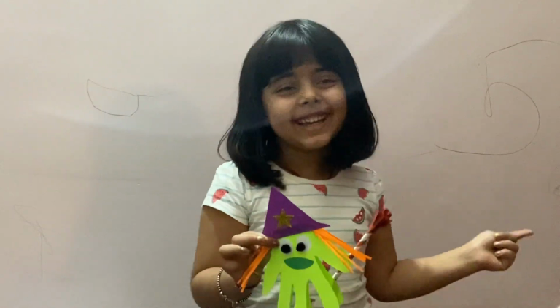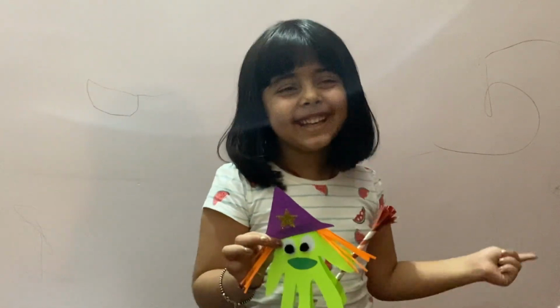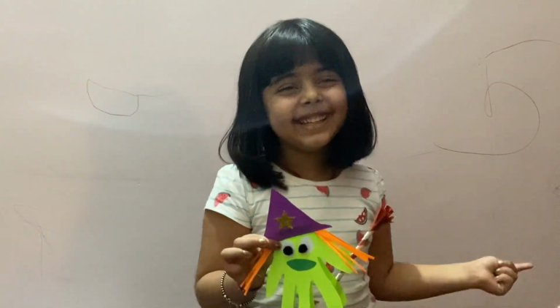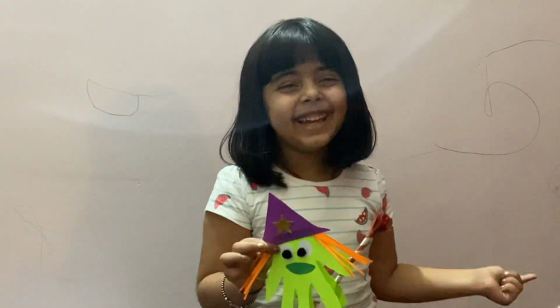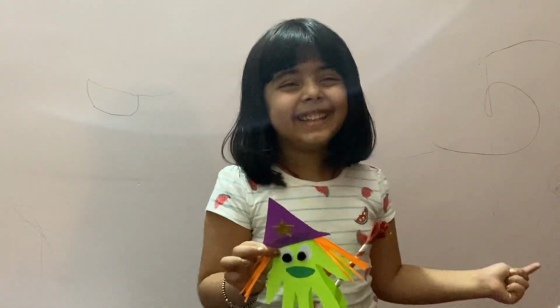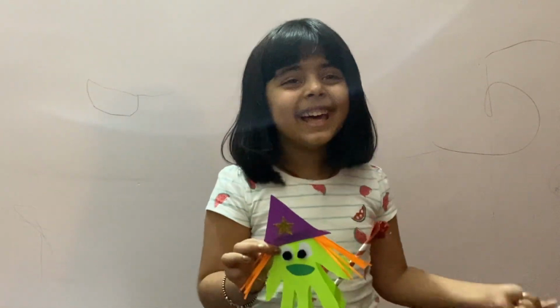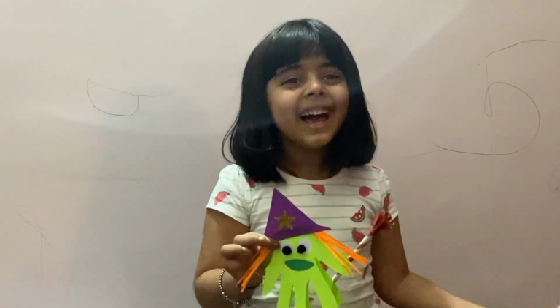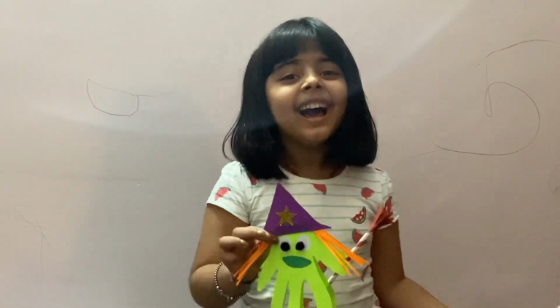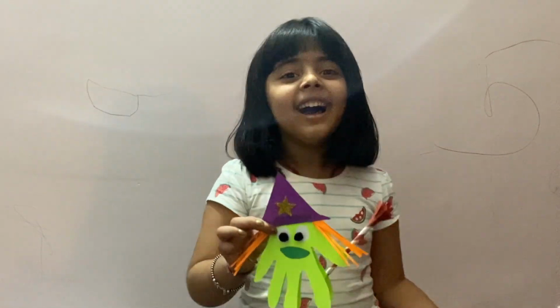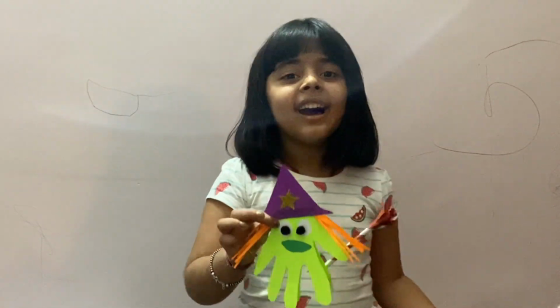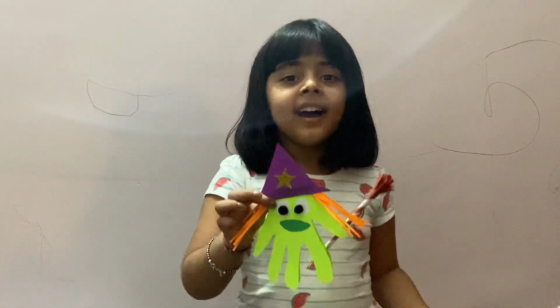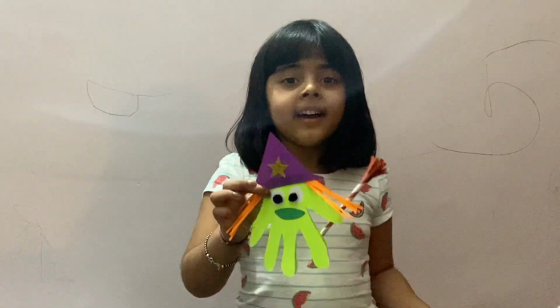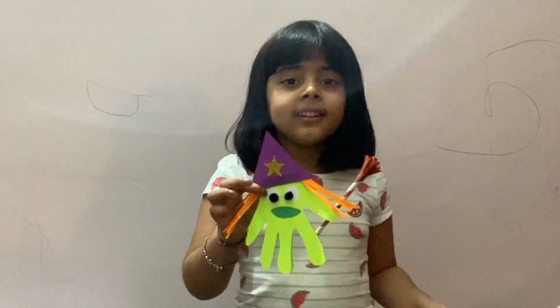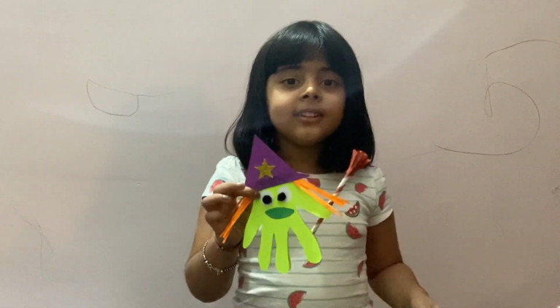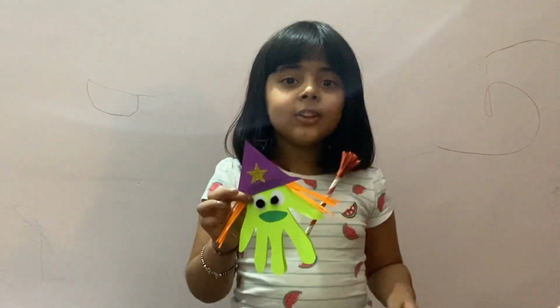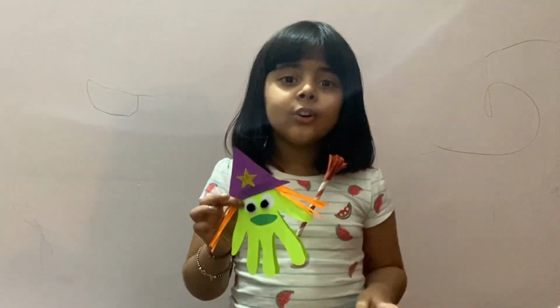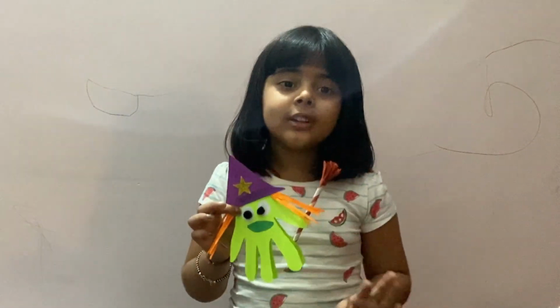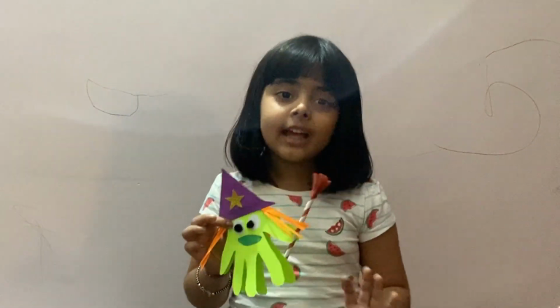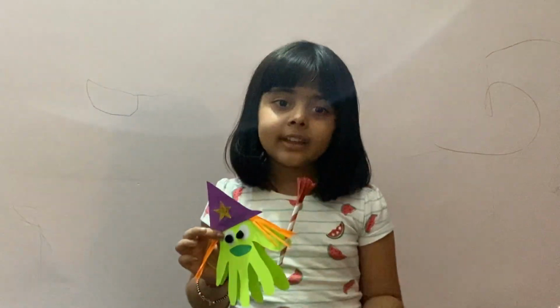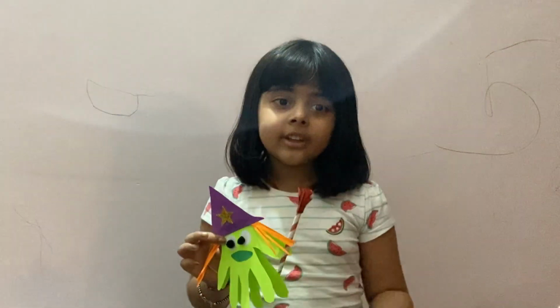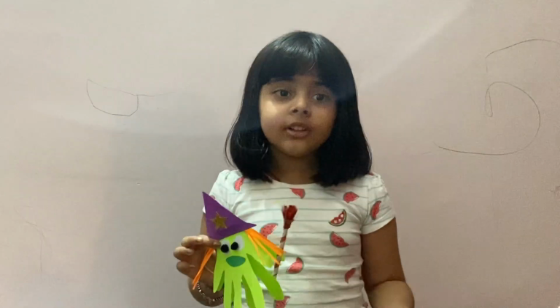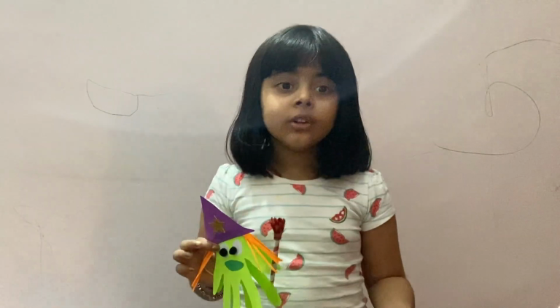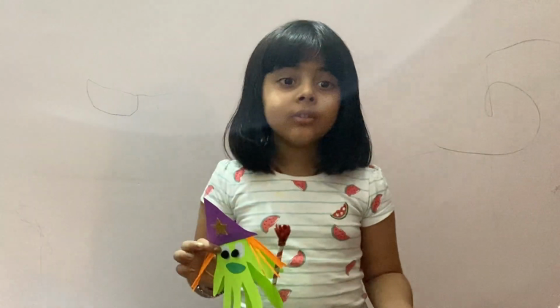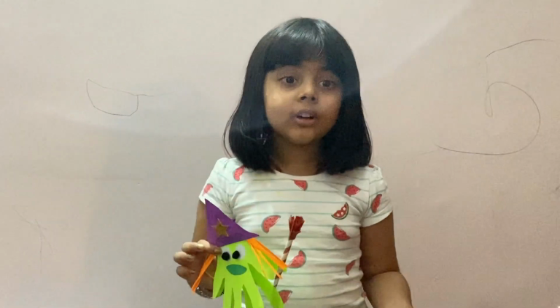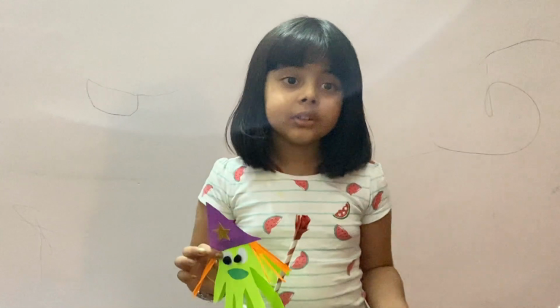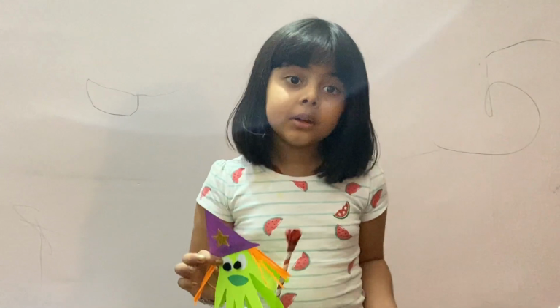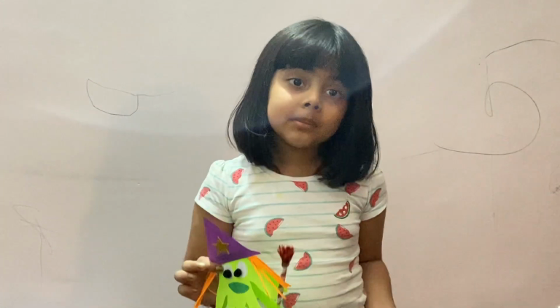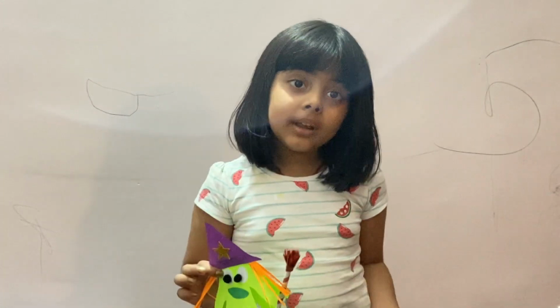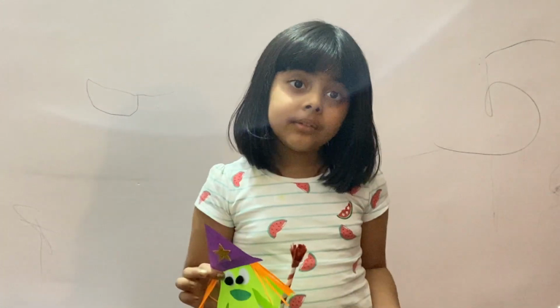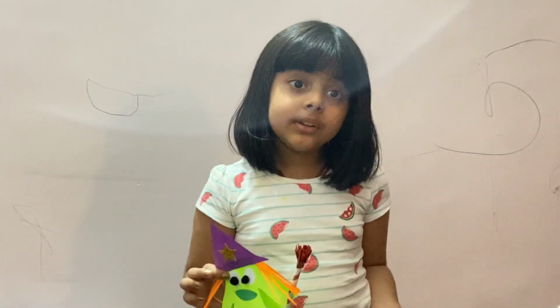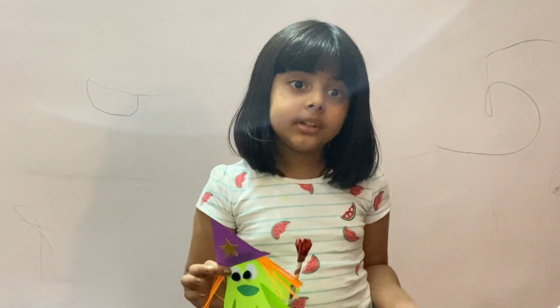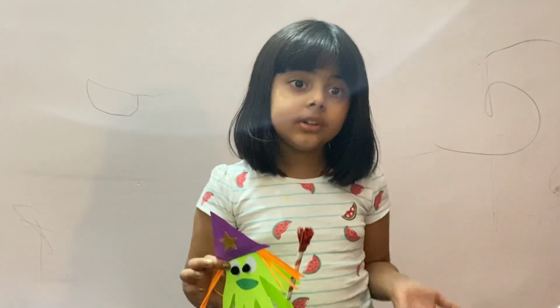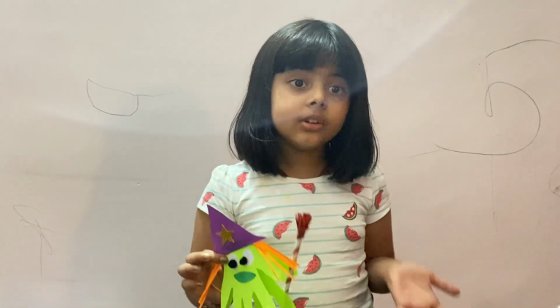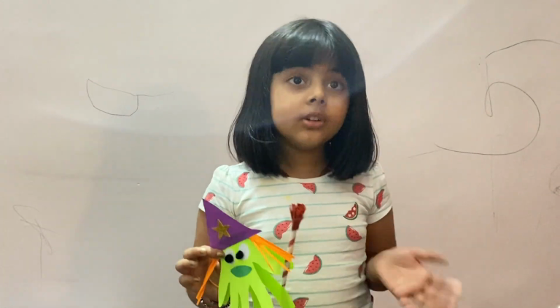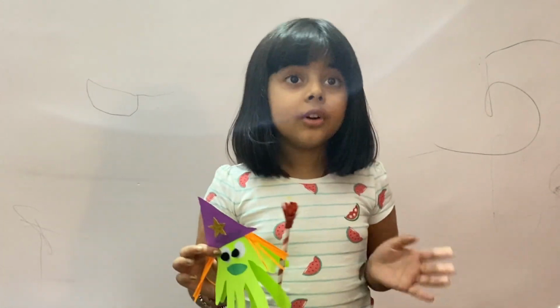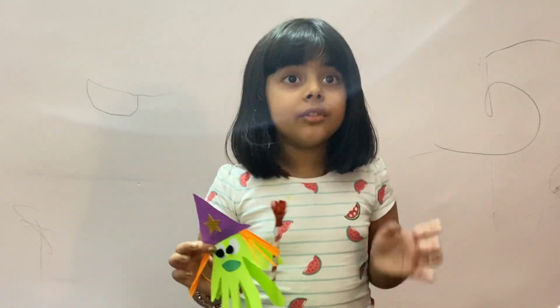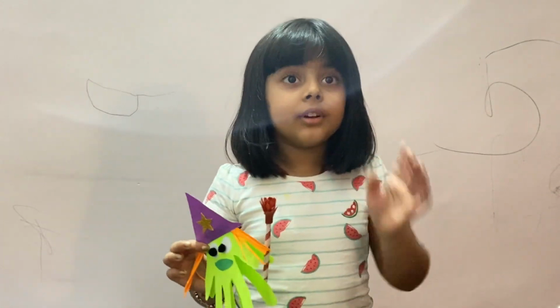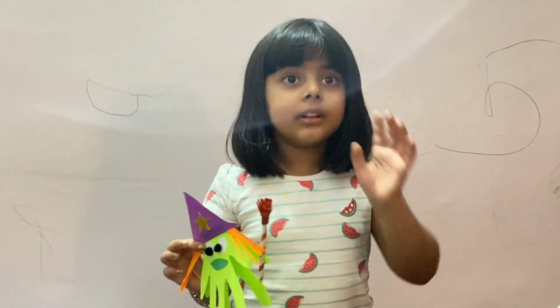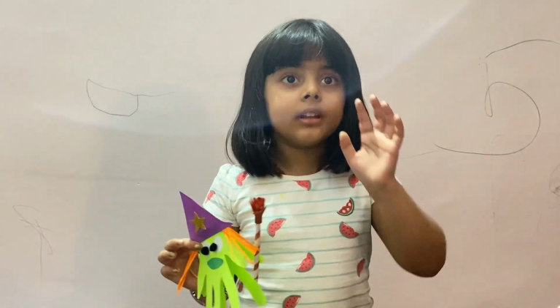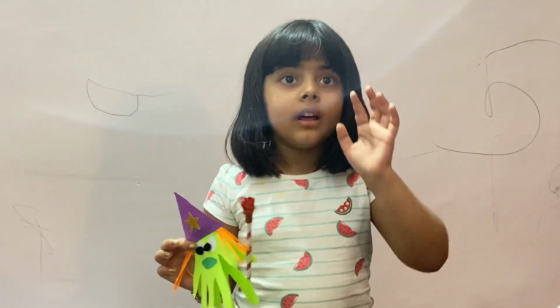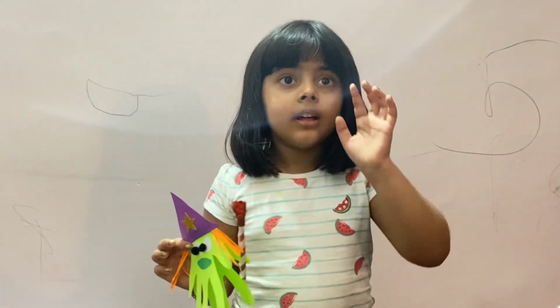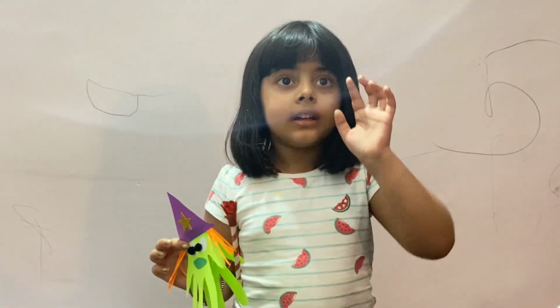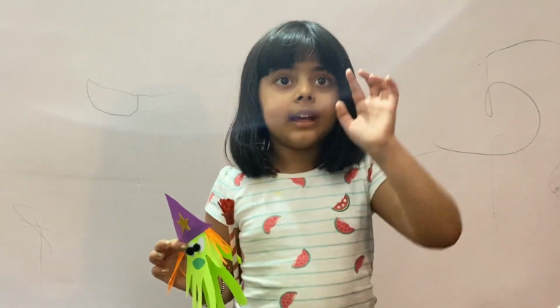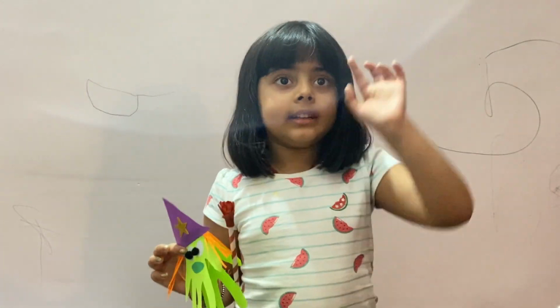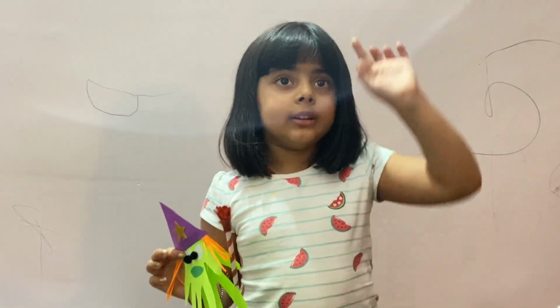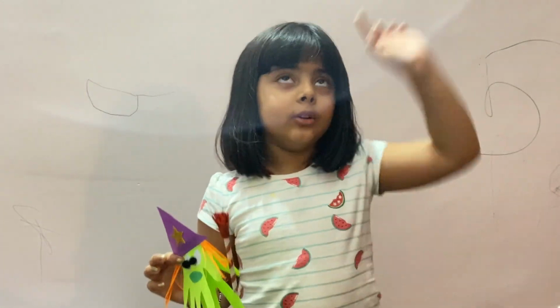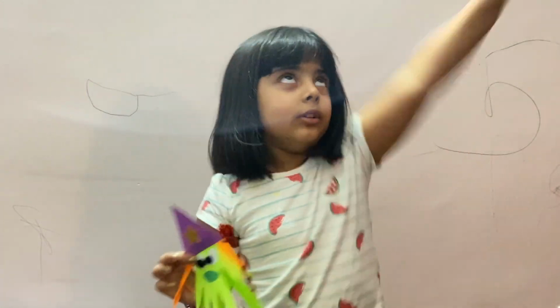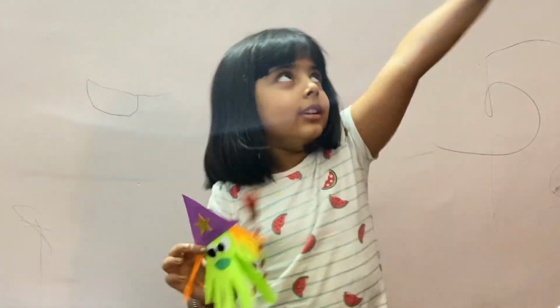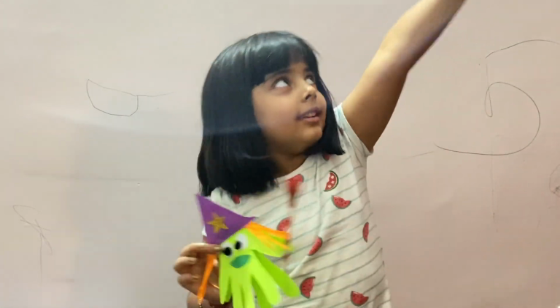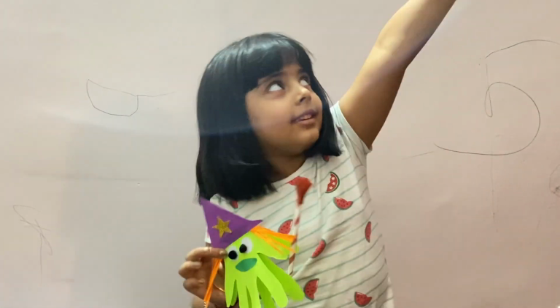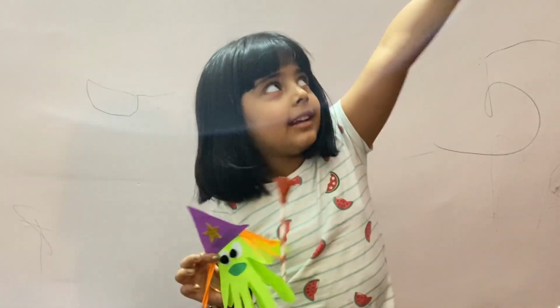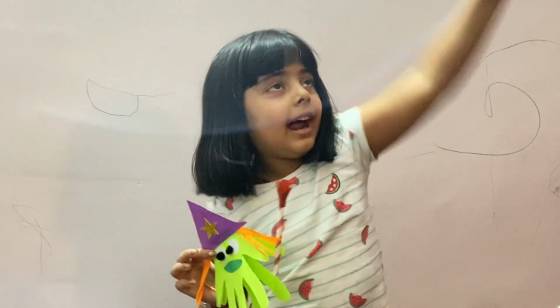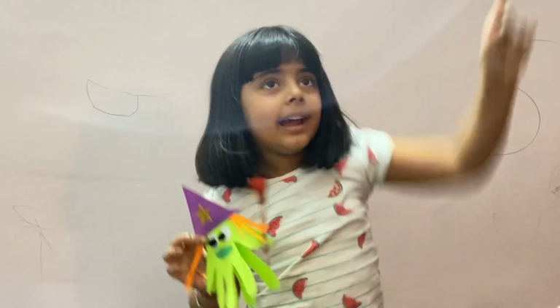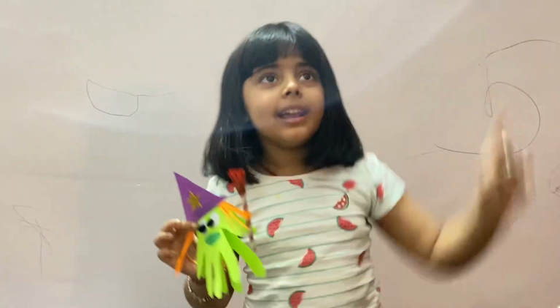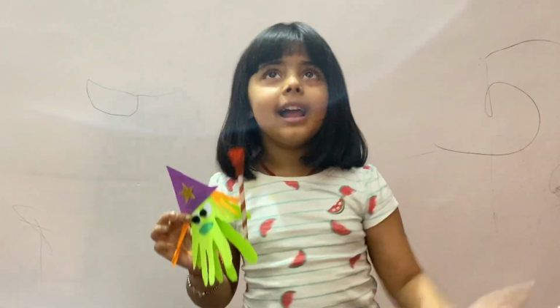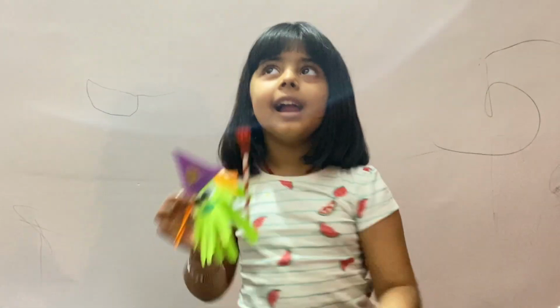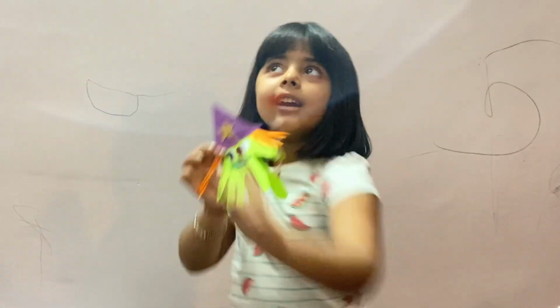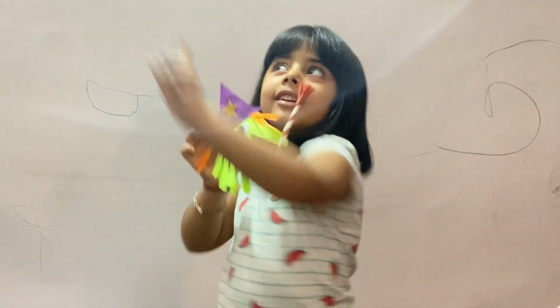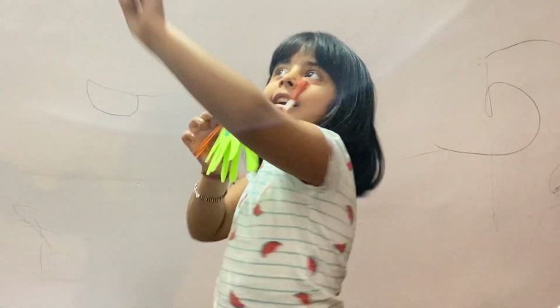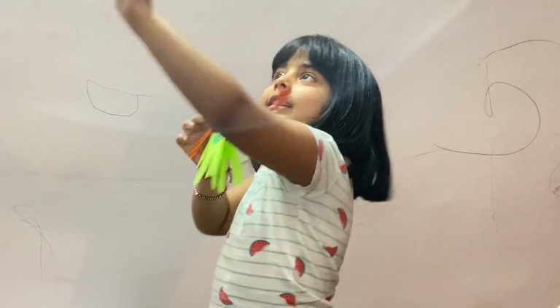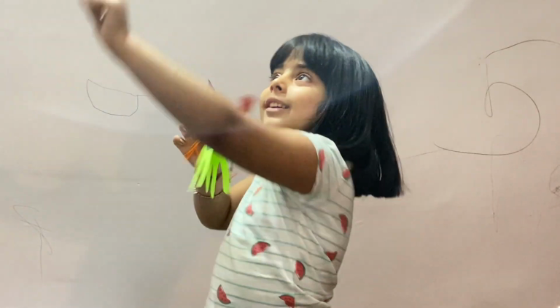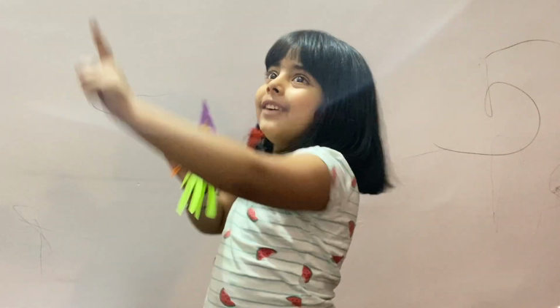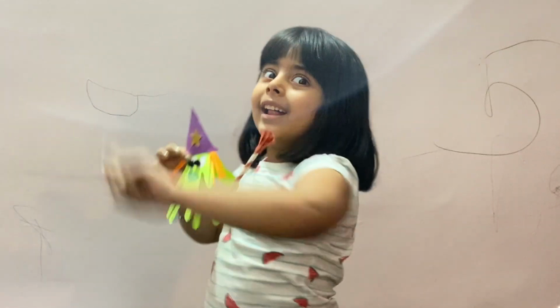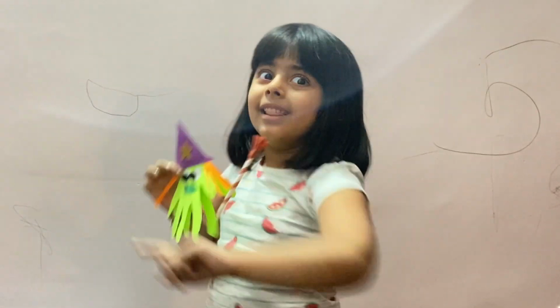So thank you for watching my video. Don't forget to subscribe and ring the bell. Bye!